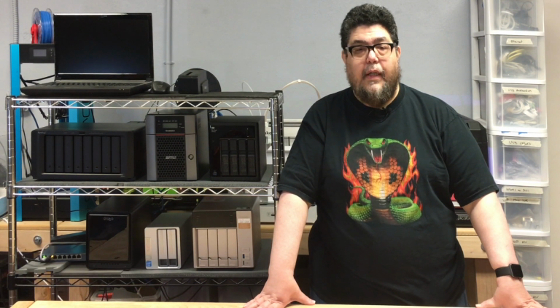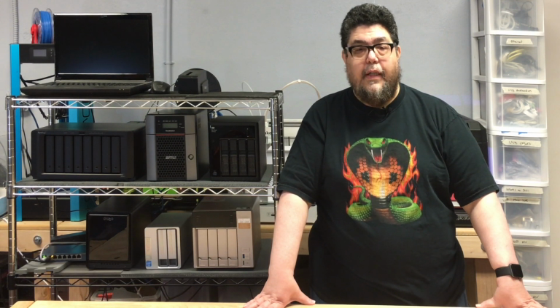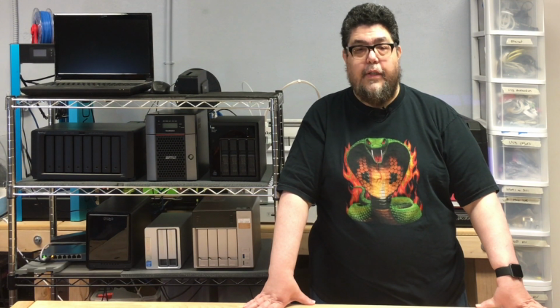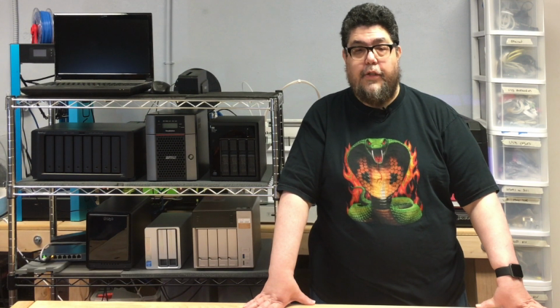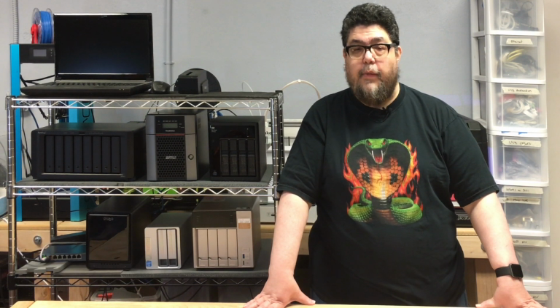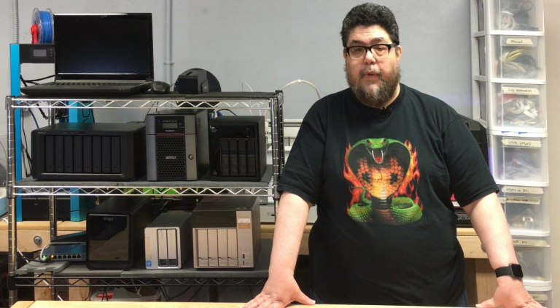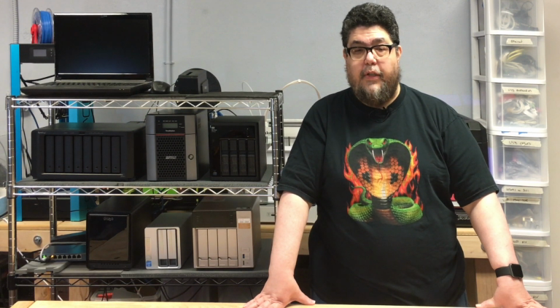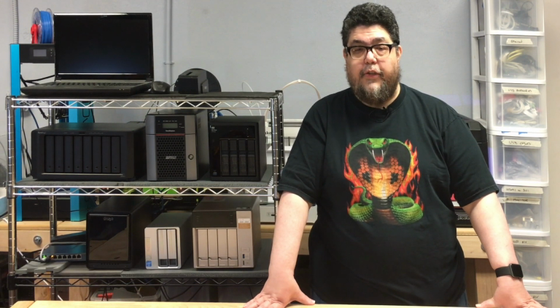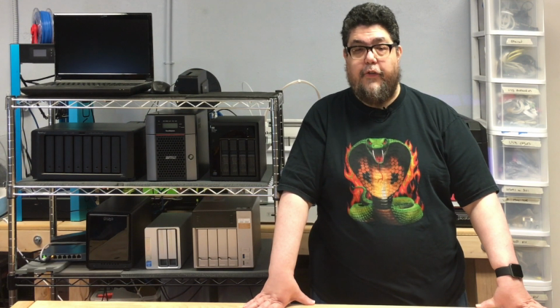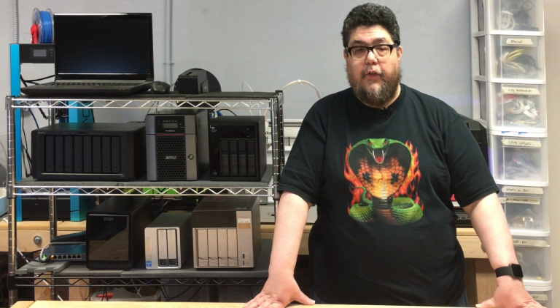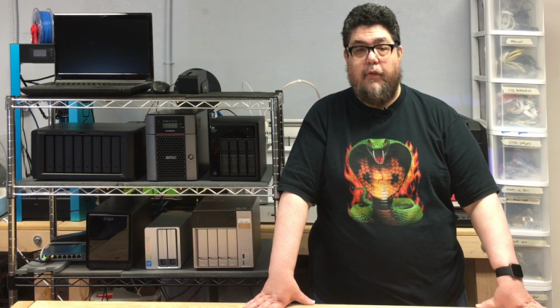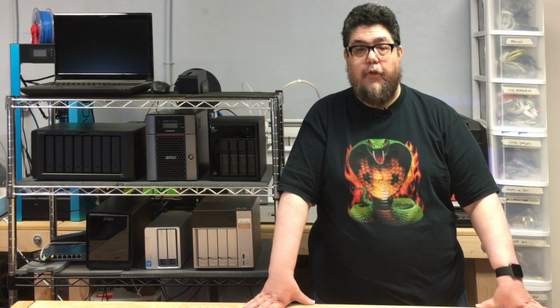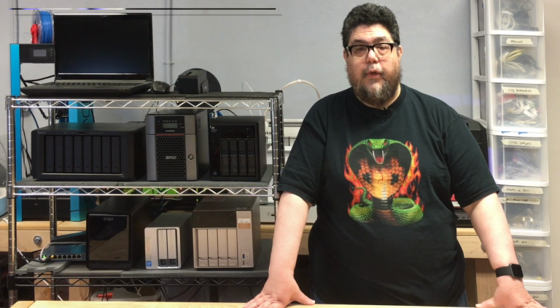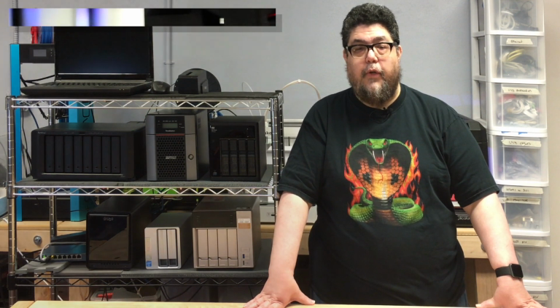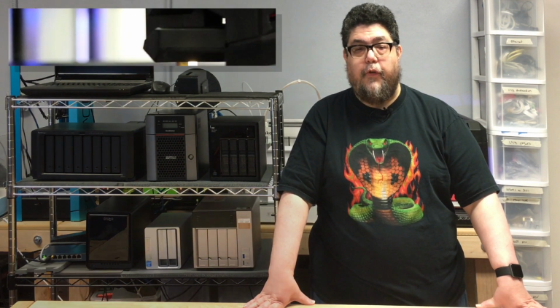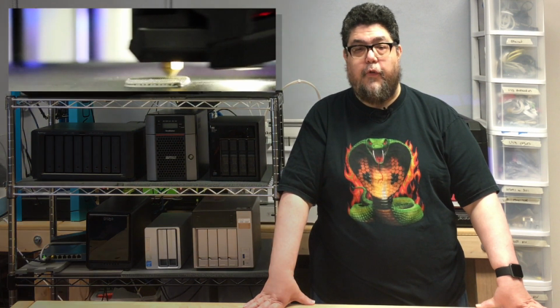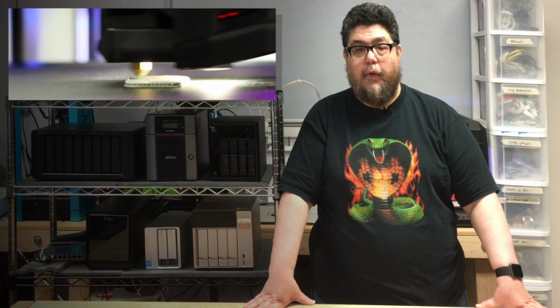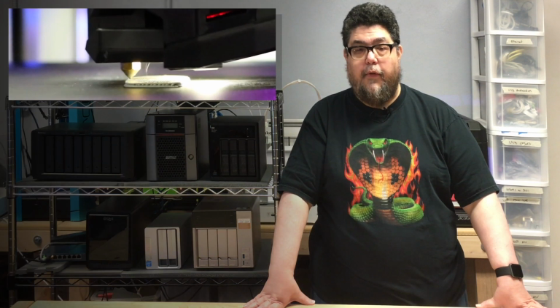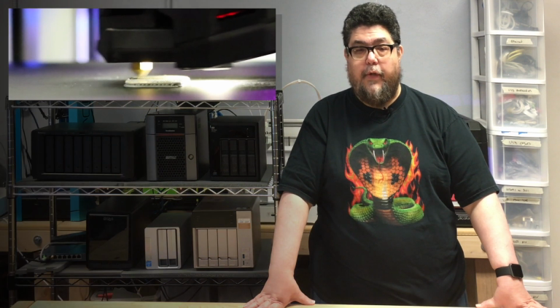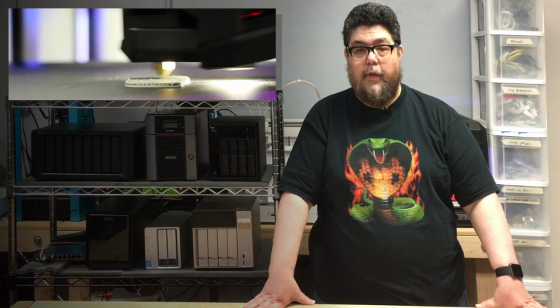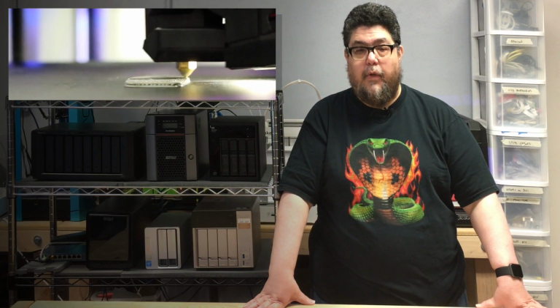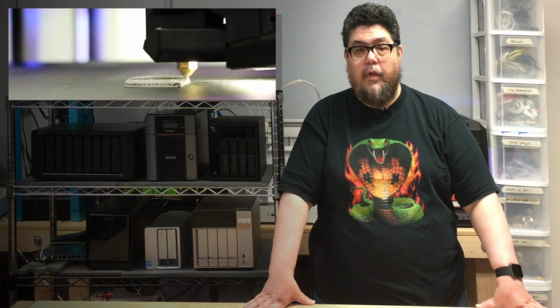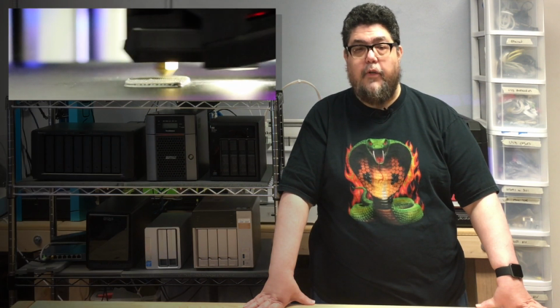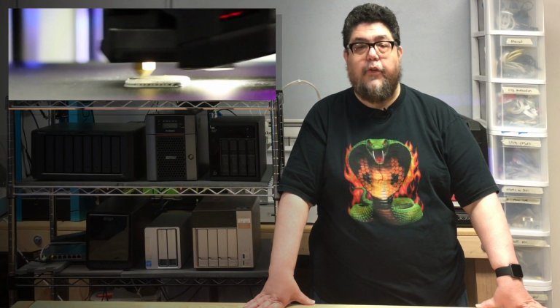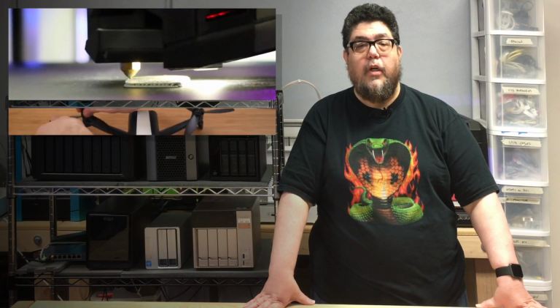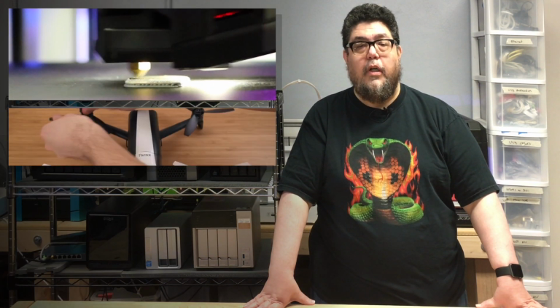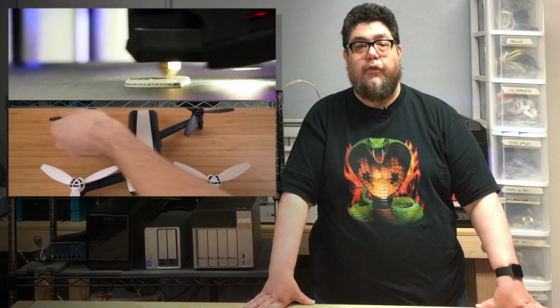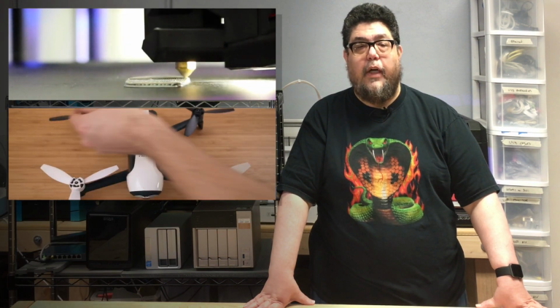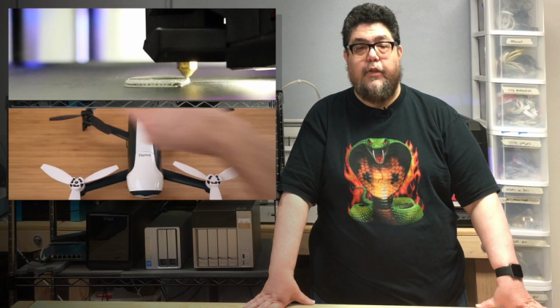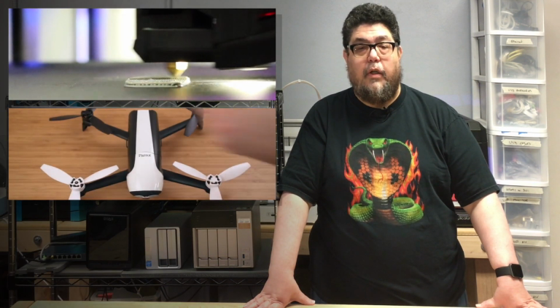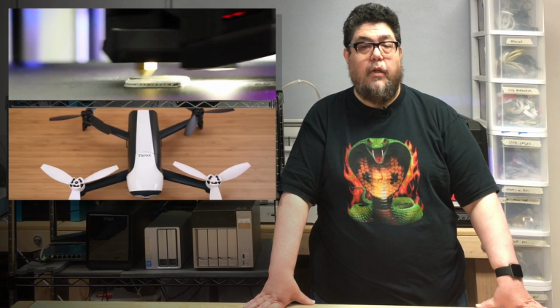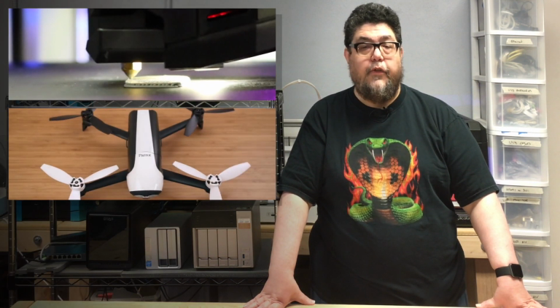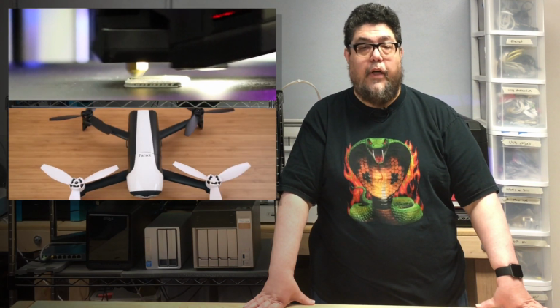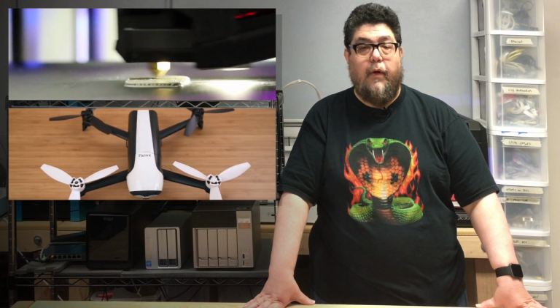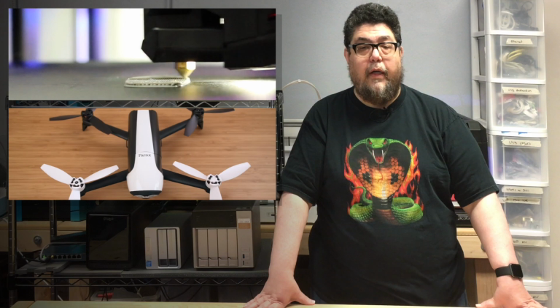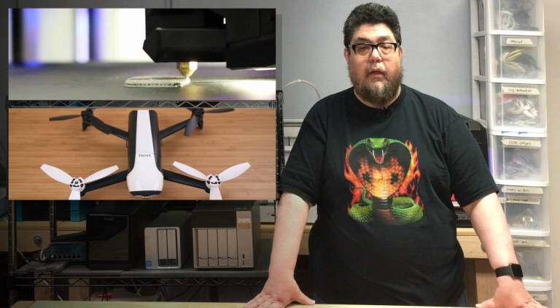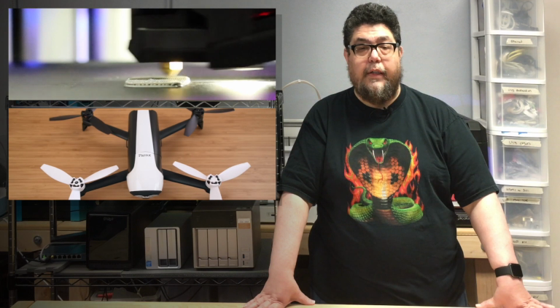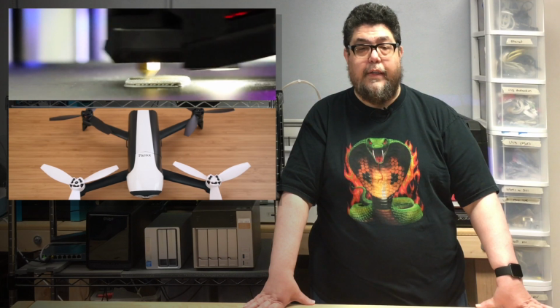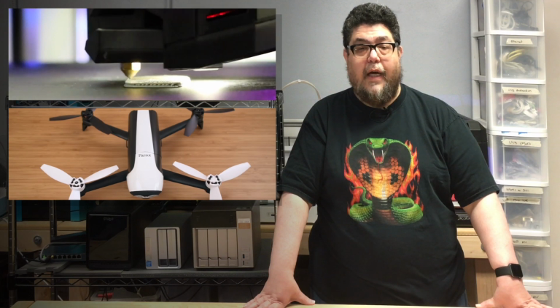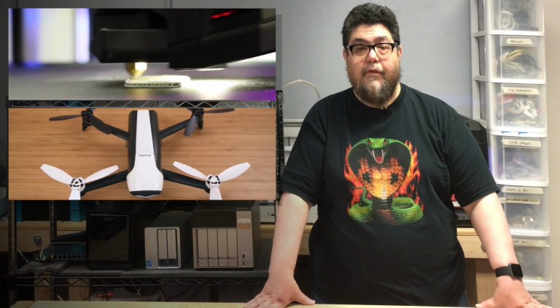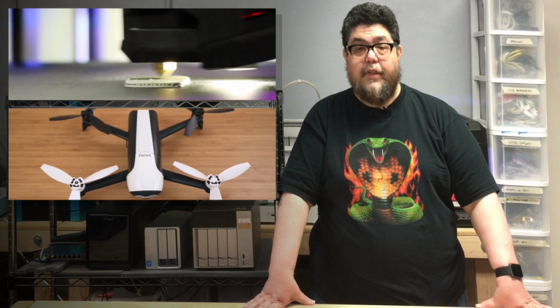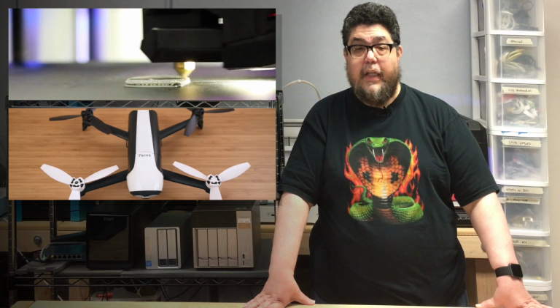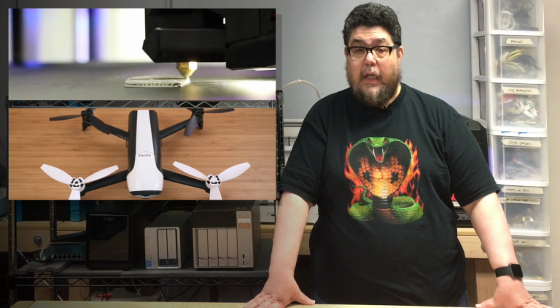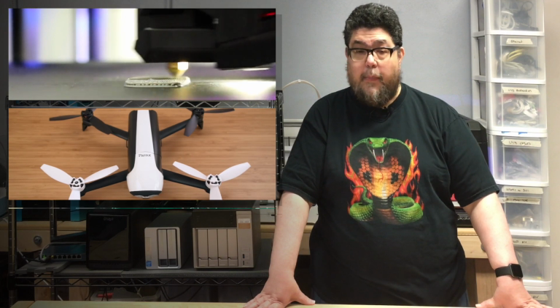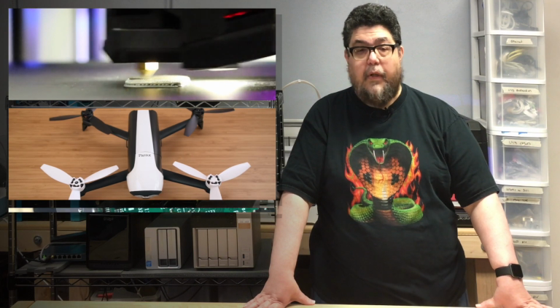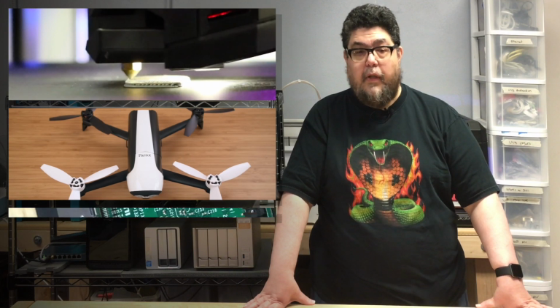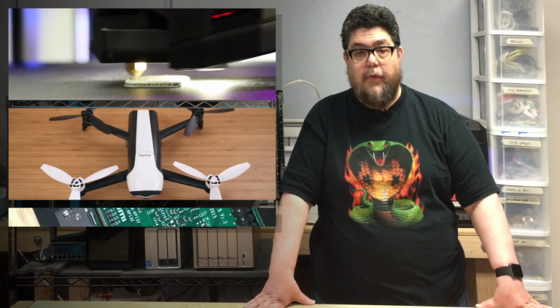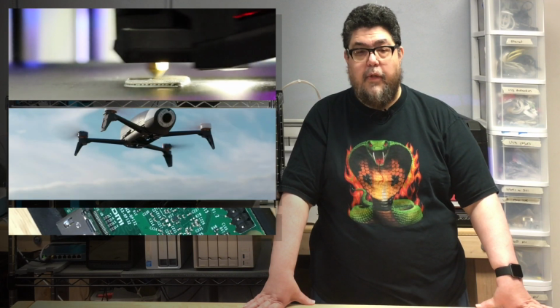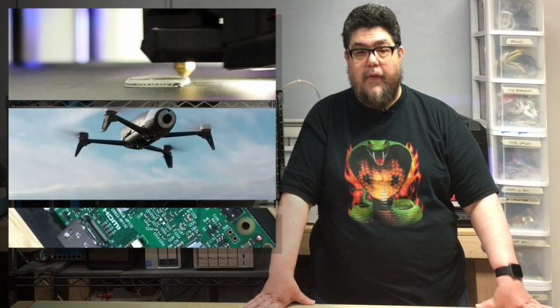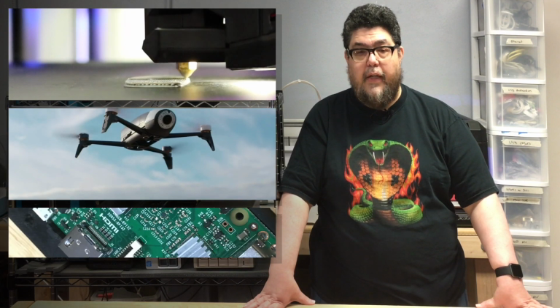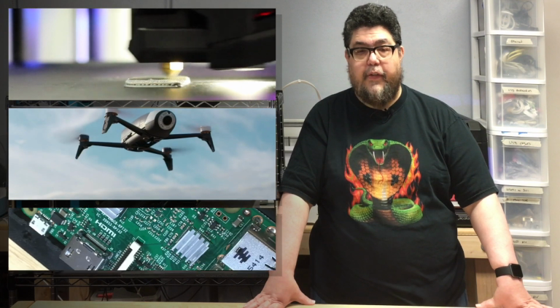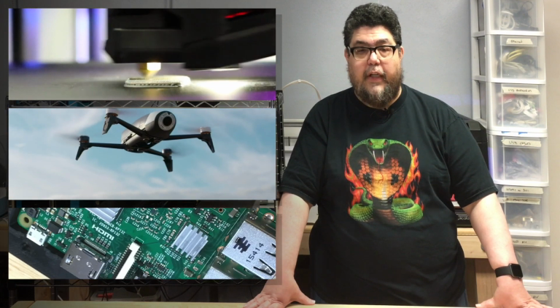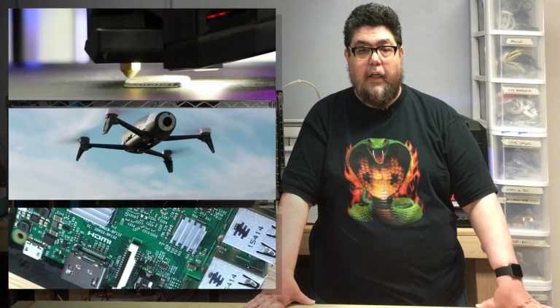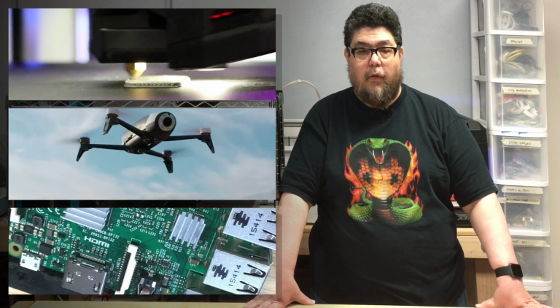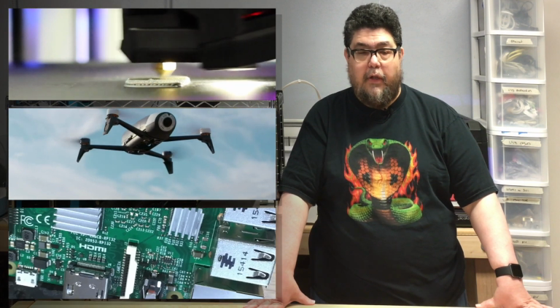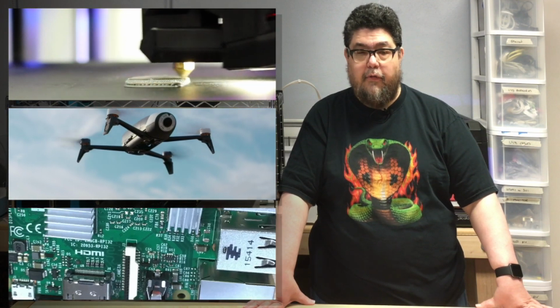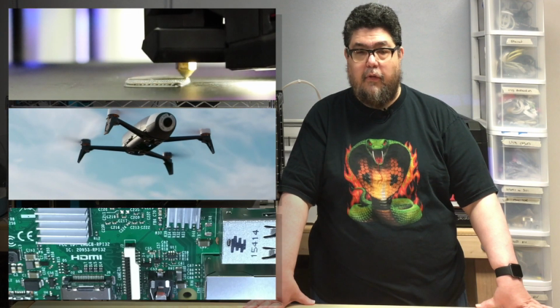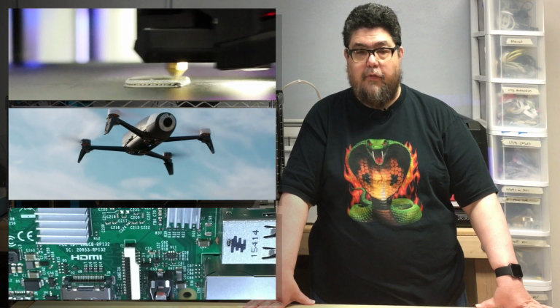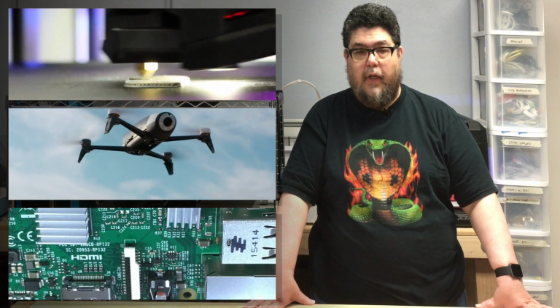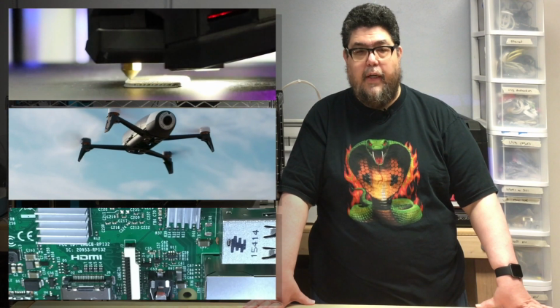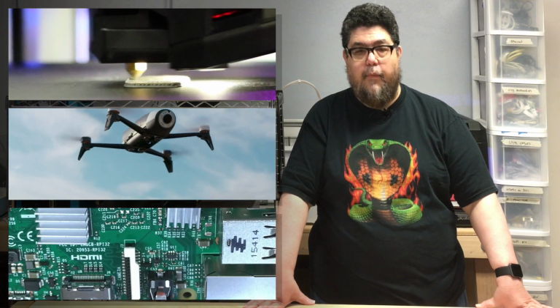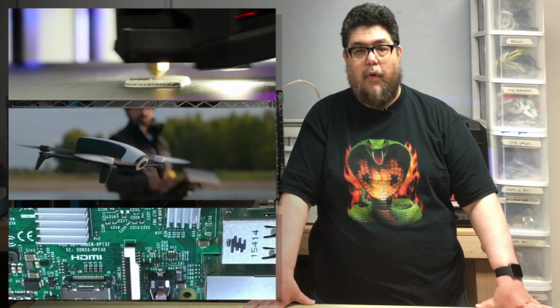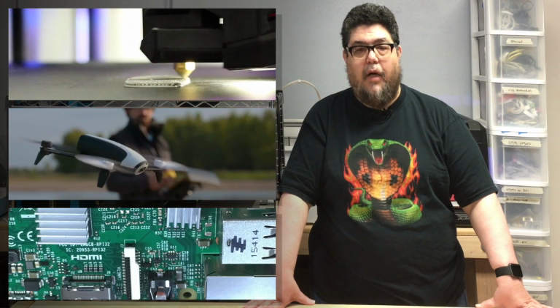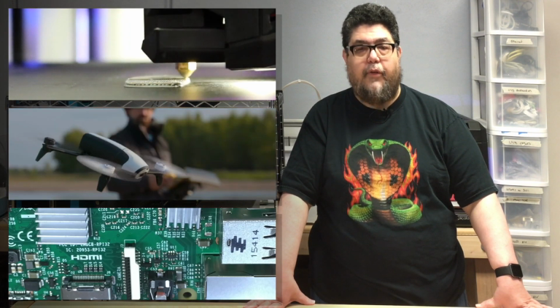In addition to punishing servers we also explore 3D printers, fly drones, and regularly dive deep into advanced geekery for fun and profit.